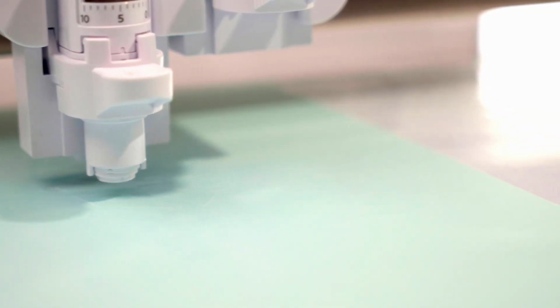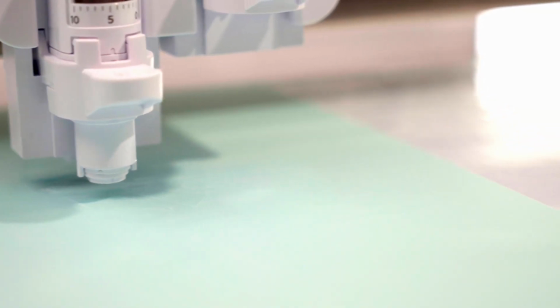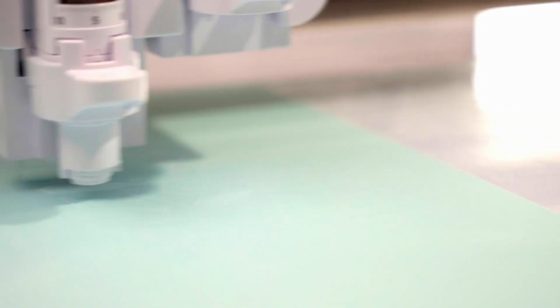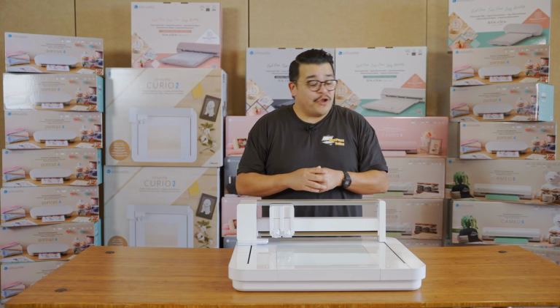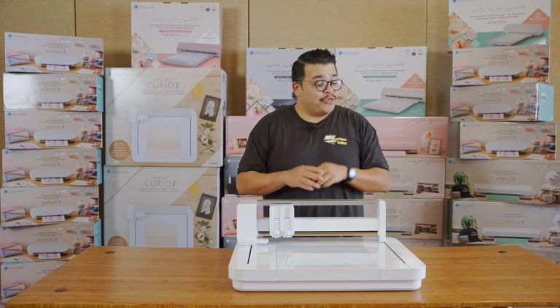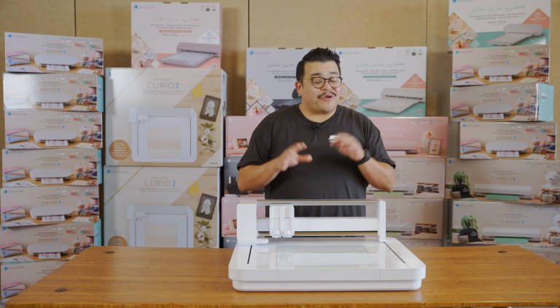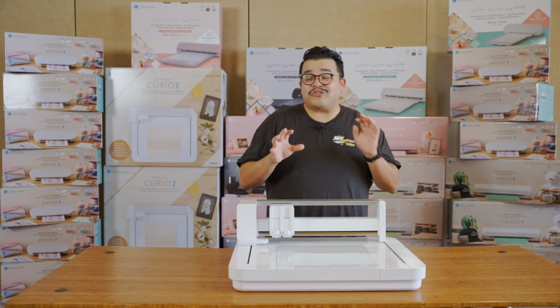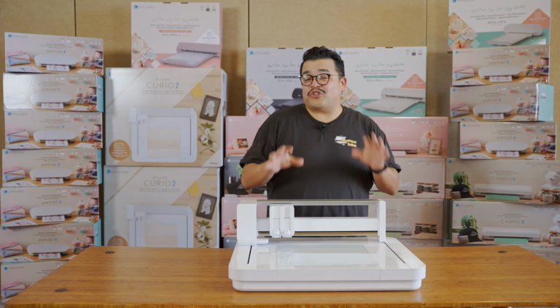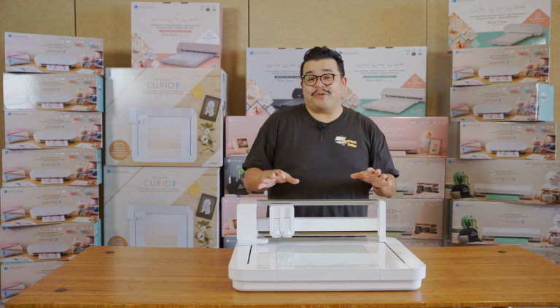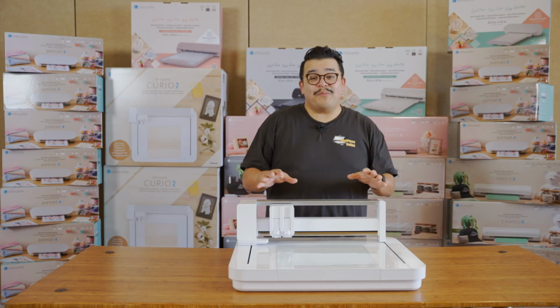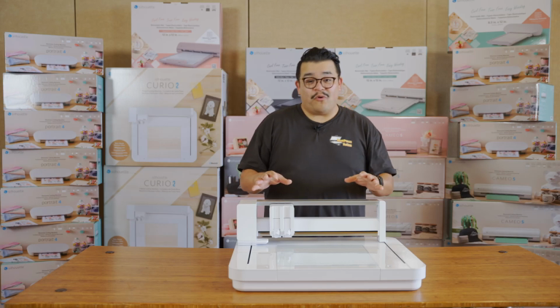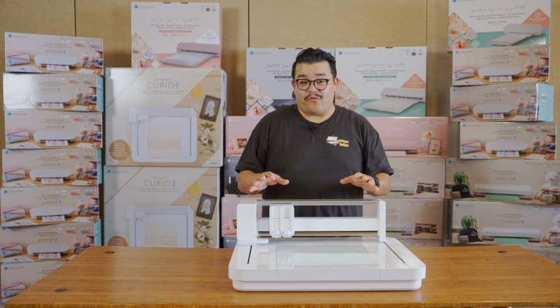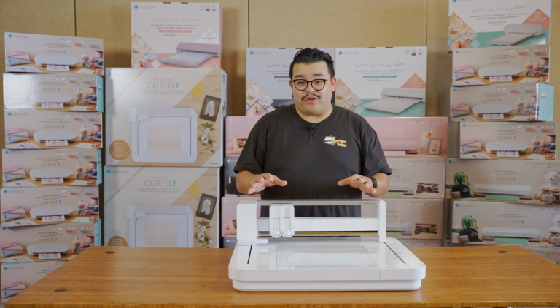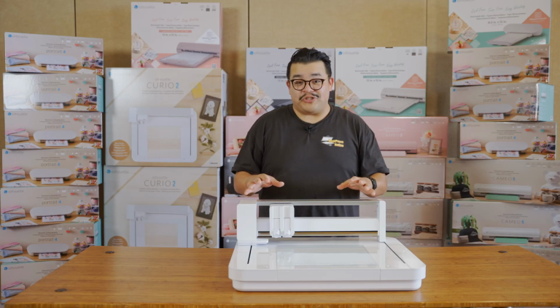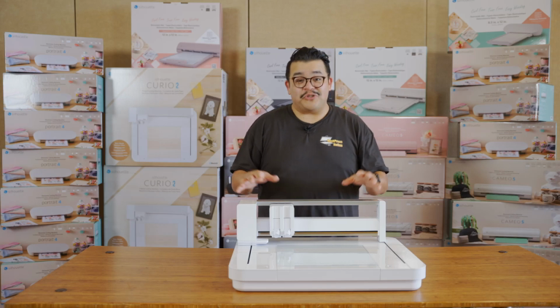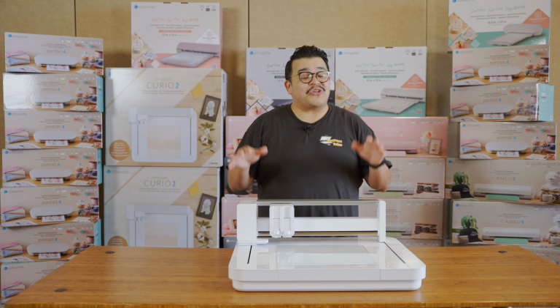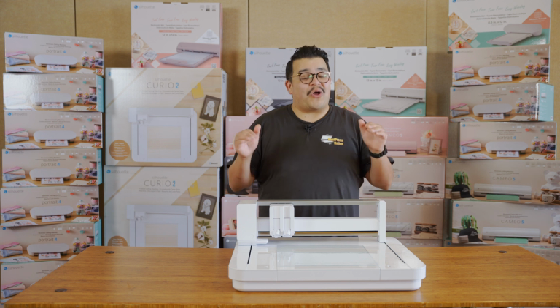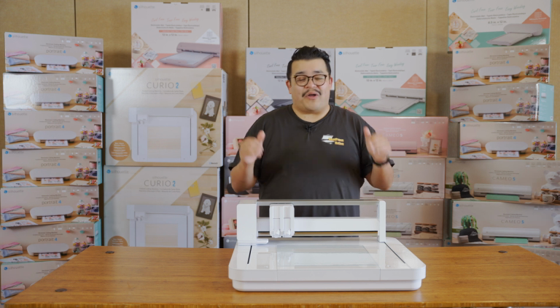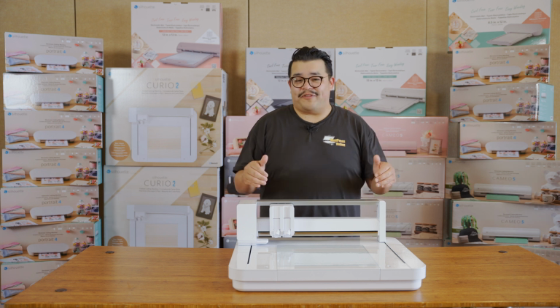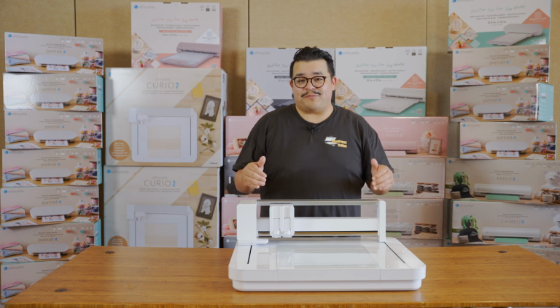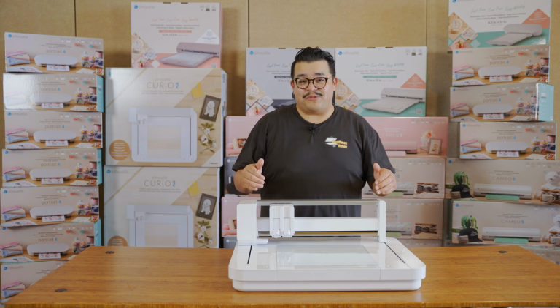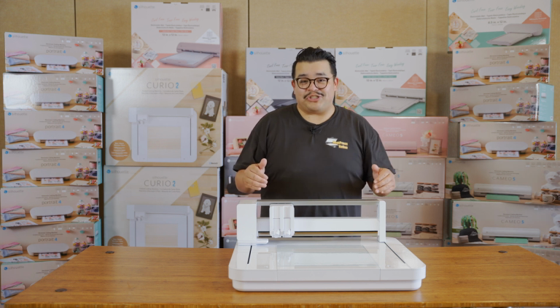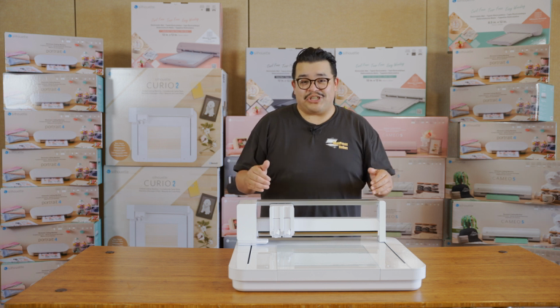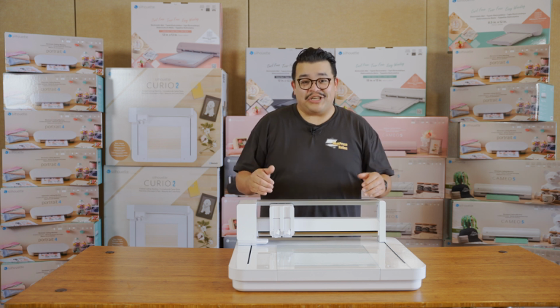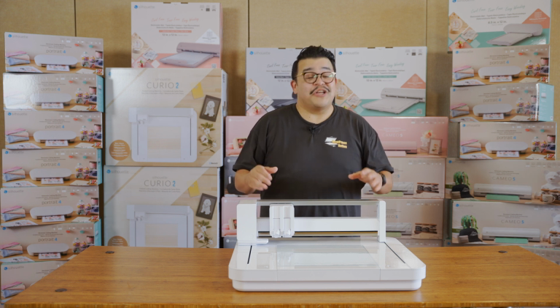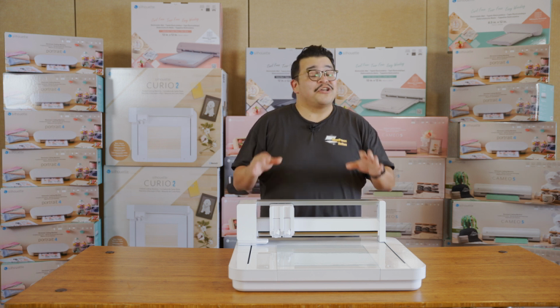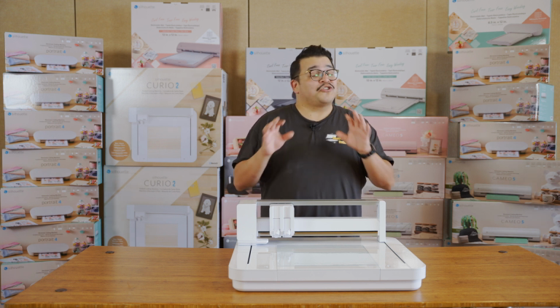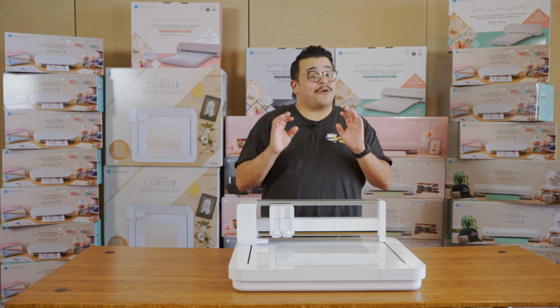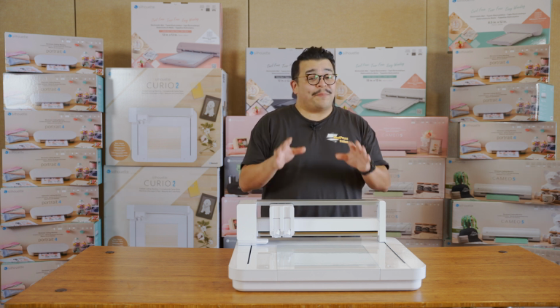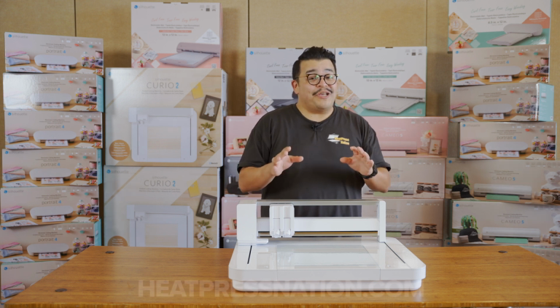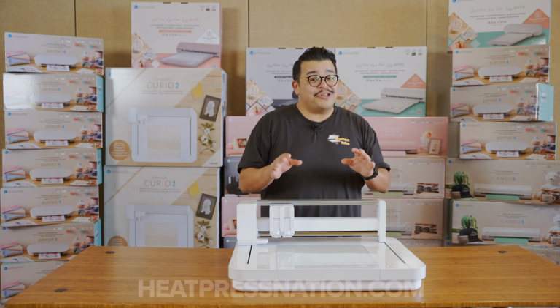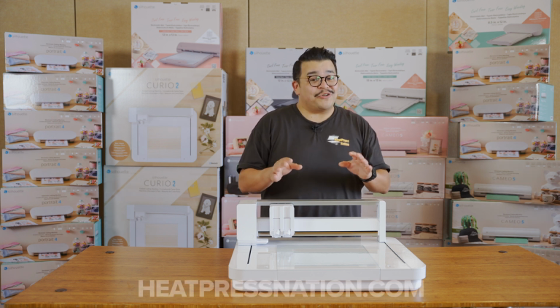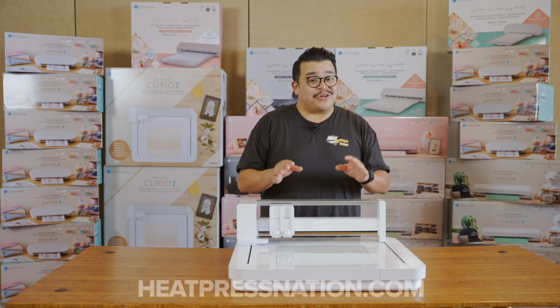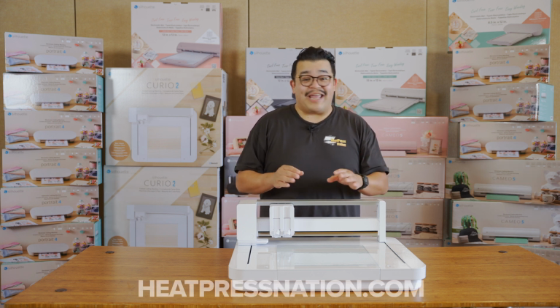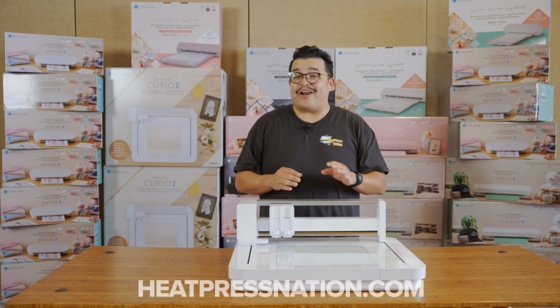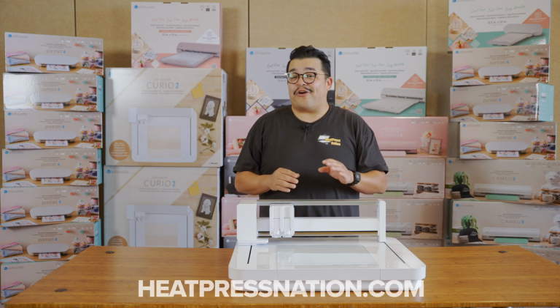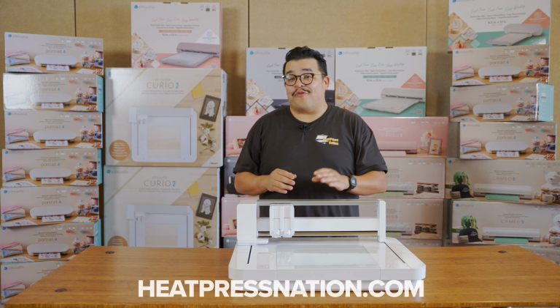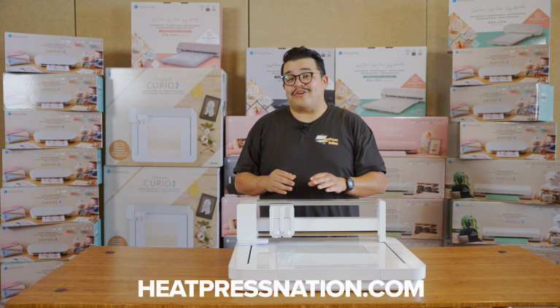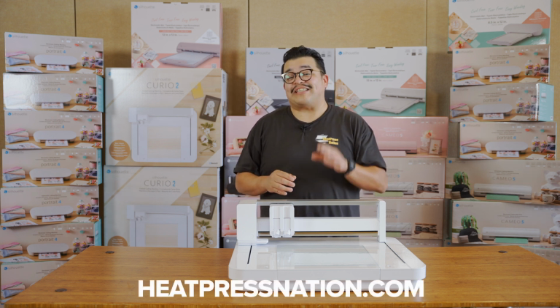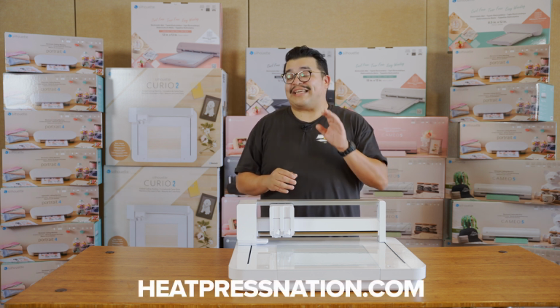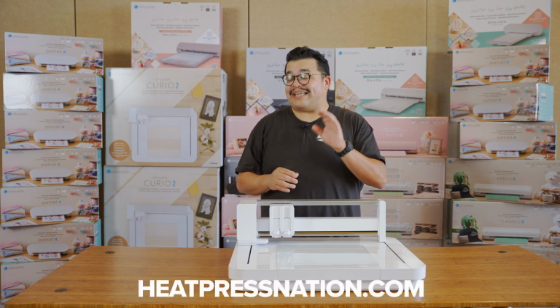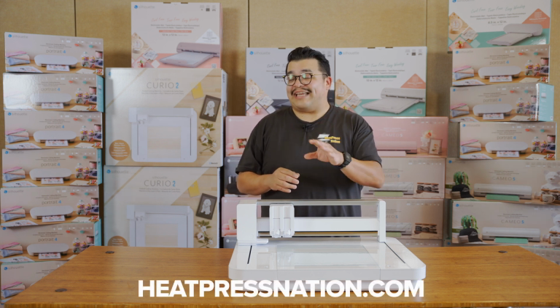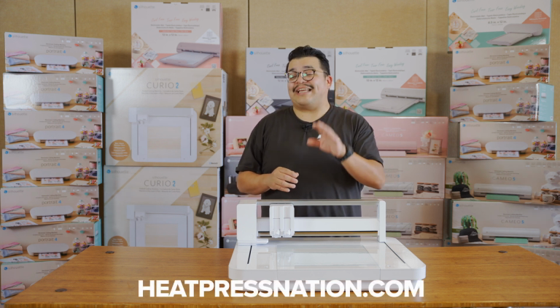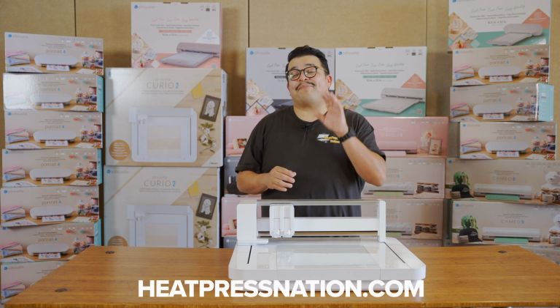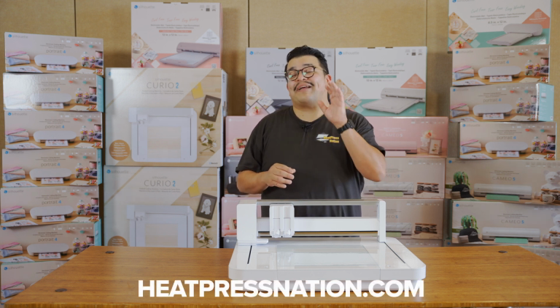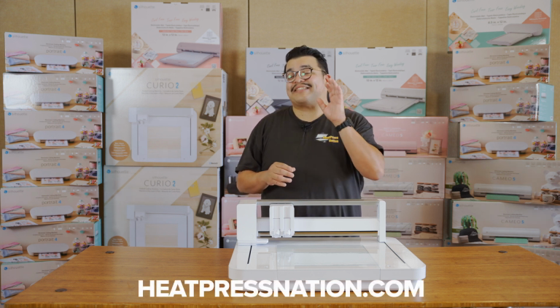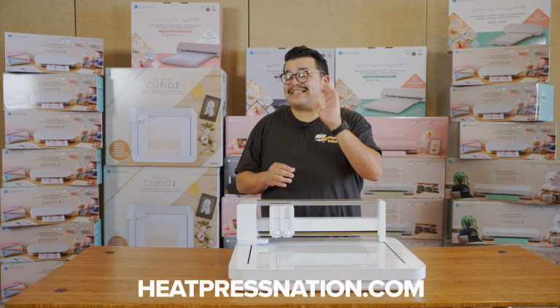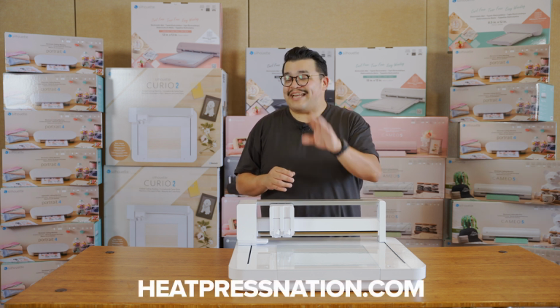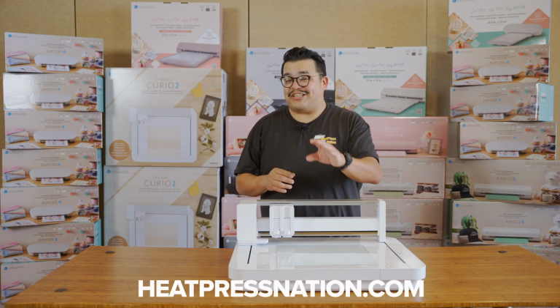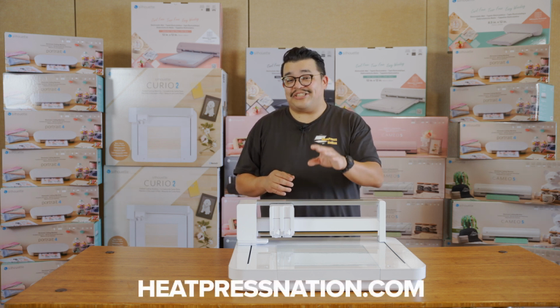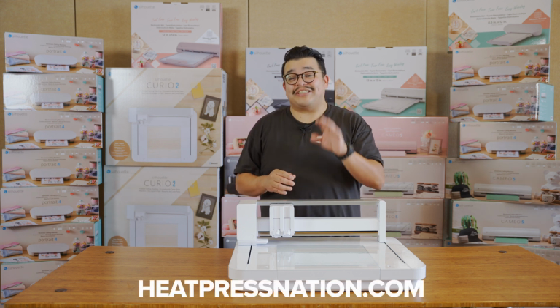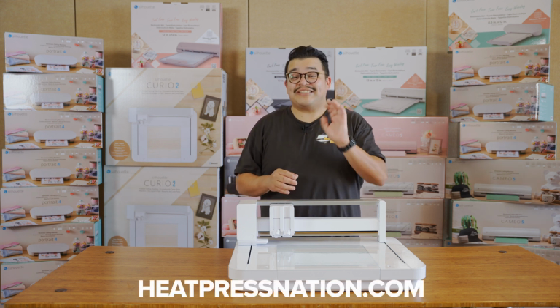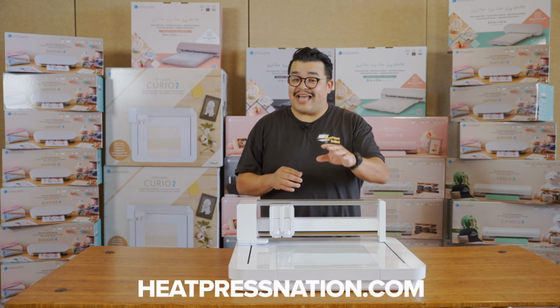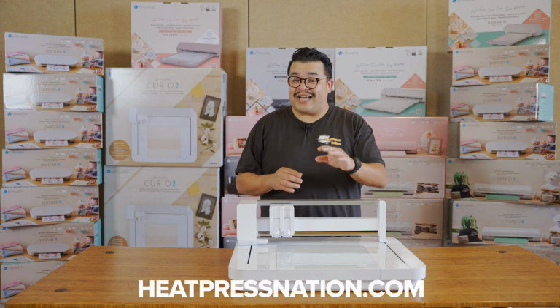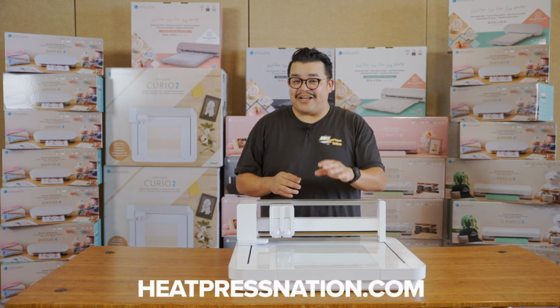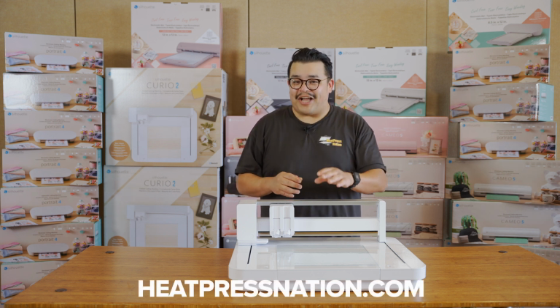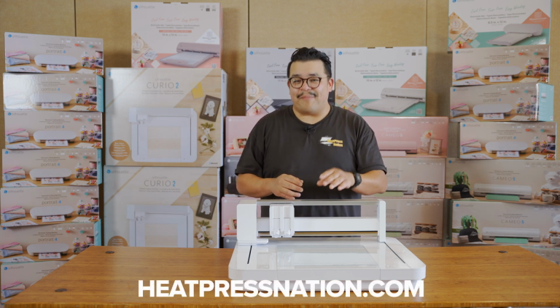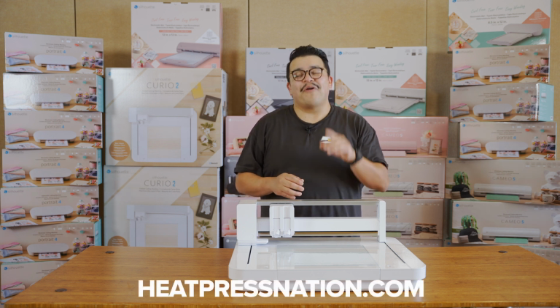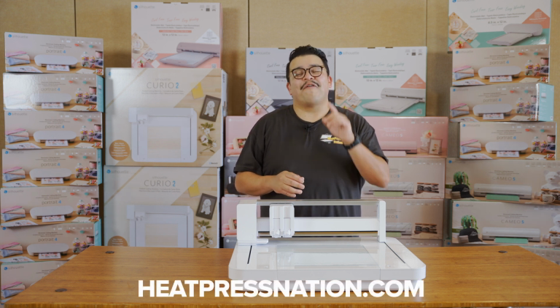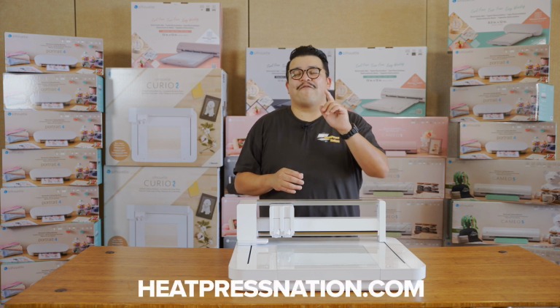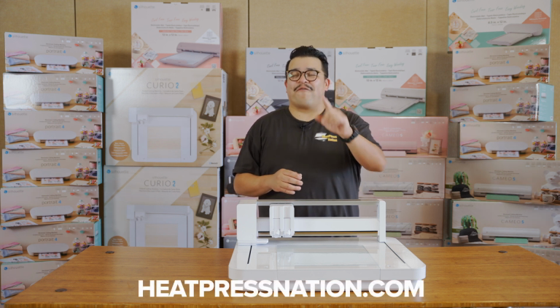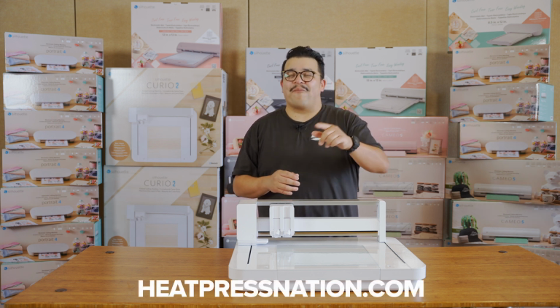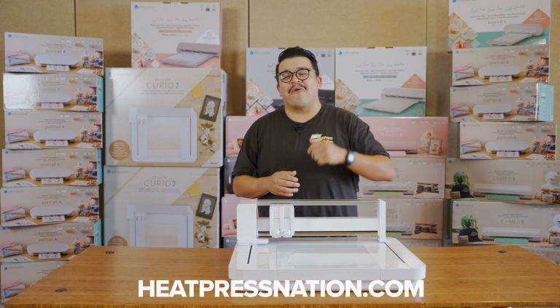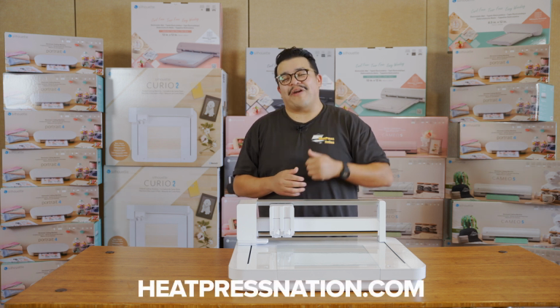There are so many more features on this machine, so be sure to head on over to heatpressnation.com for more info.